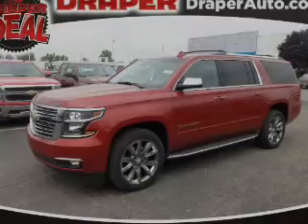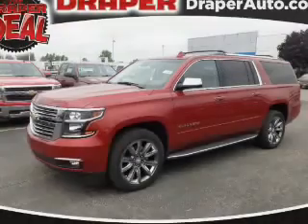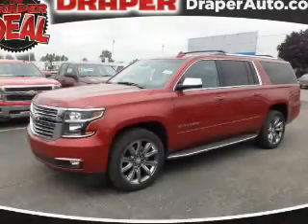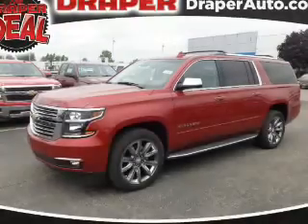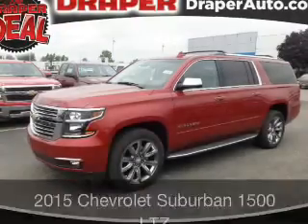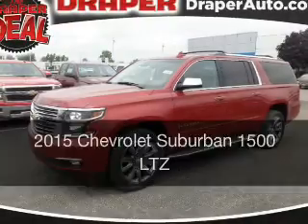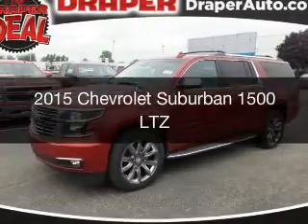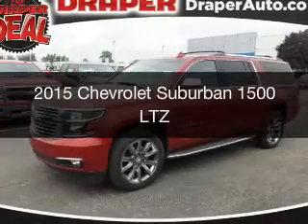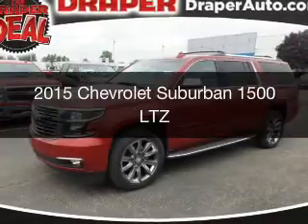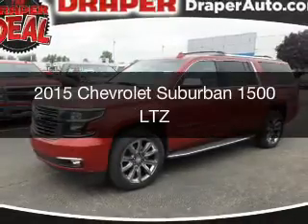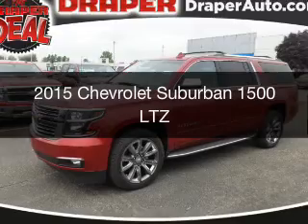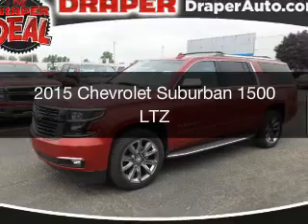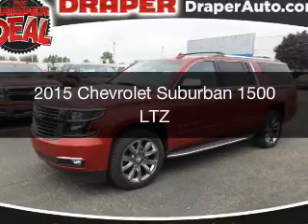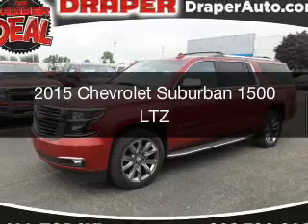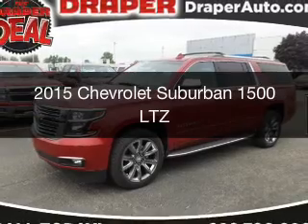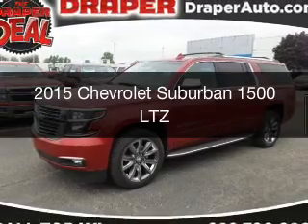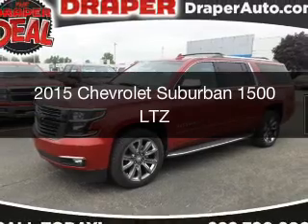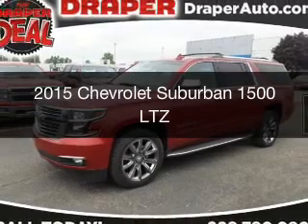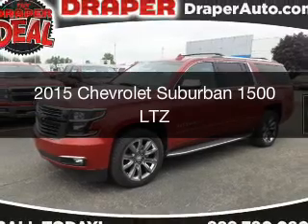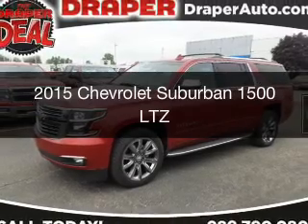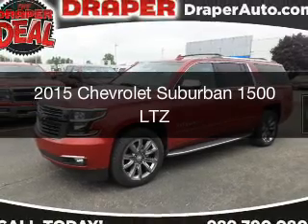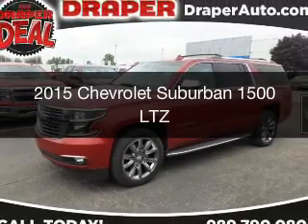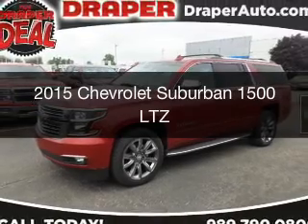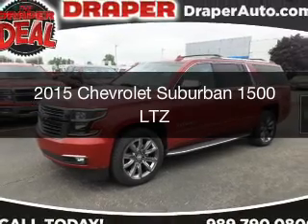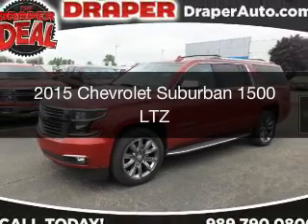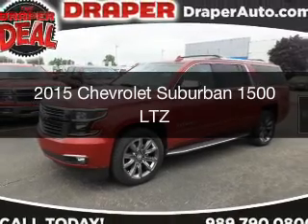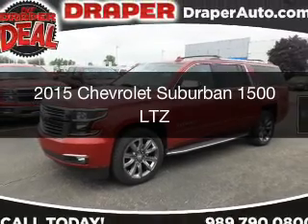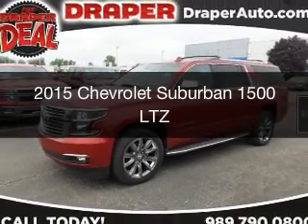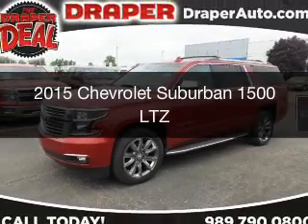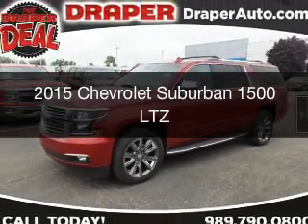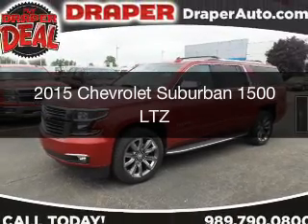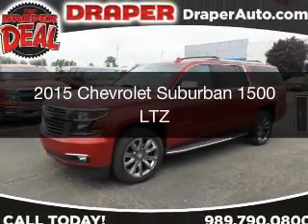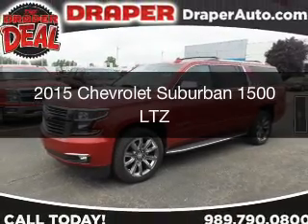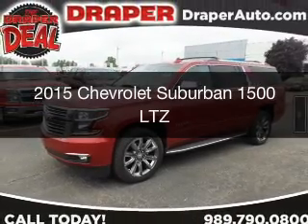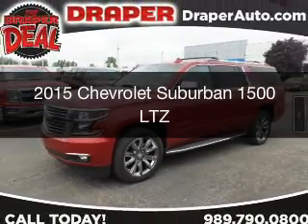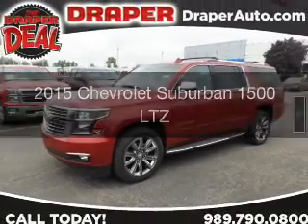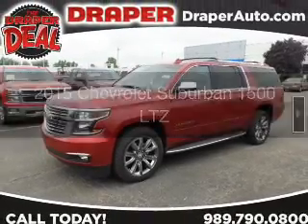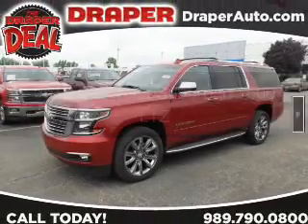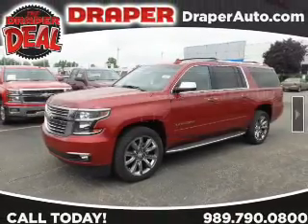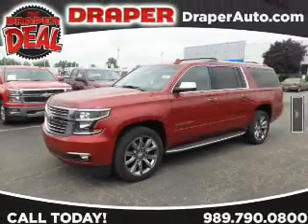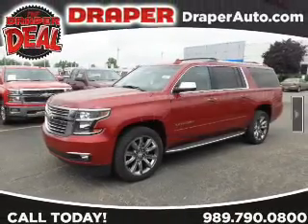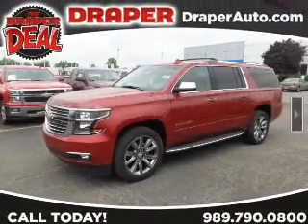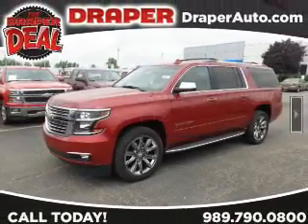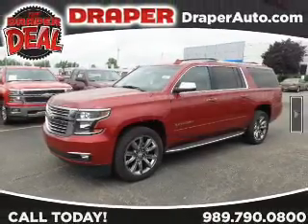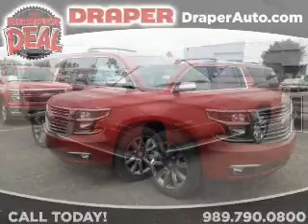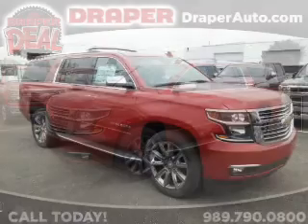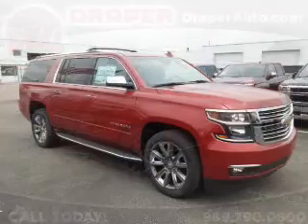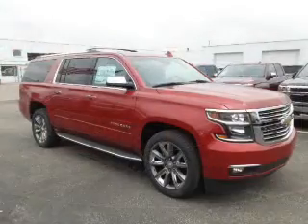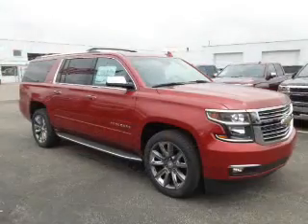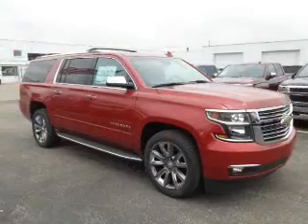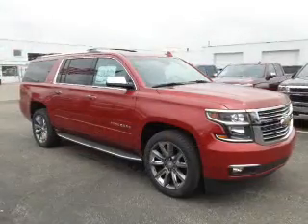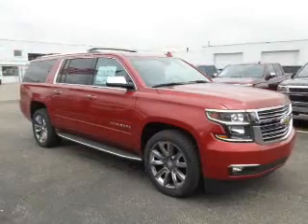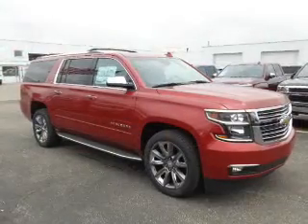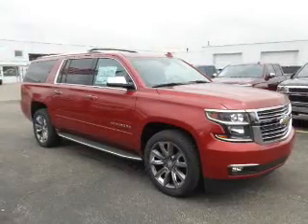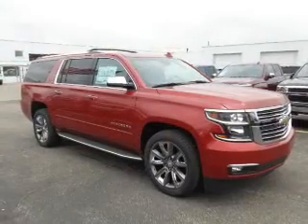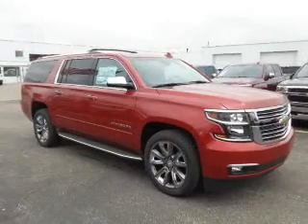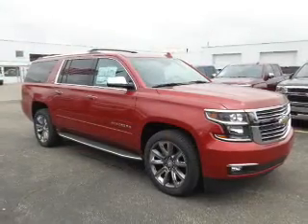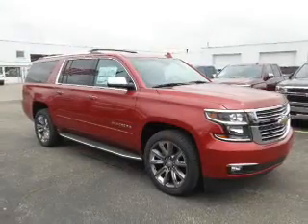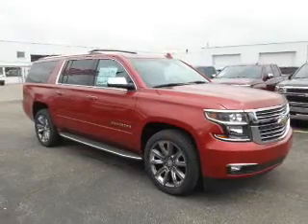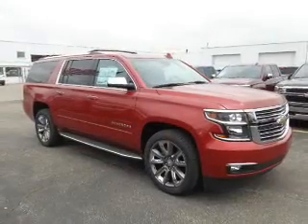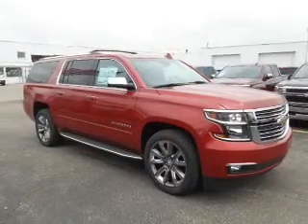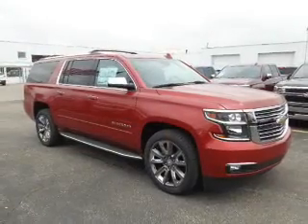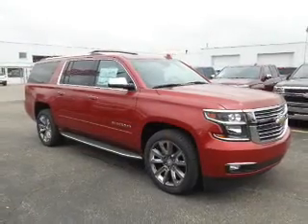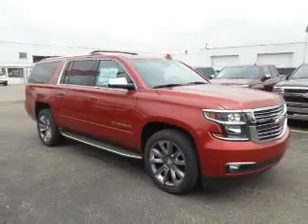This could be the vehicle you're looking for. It's powered by a four-wheel drive engine and an automatic transmission.